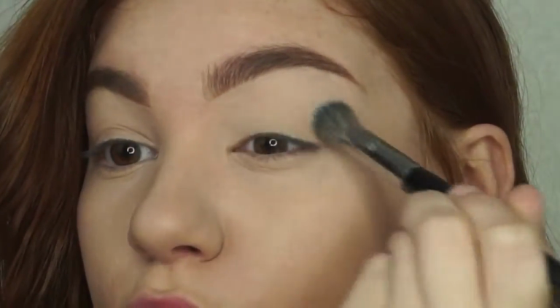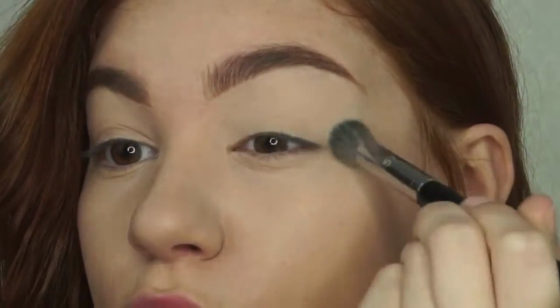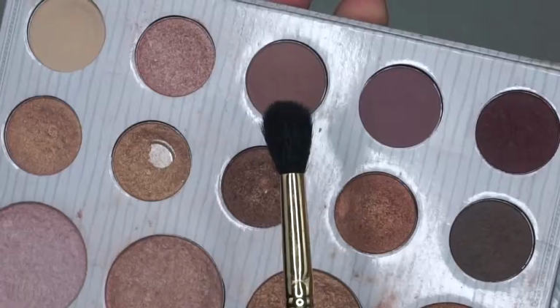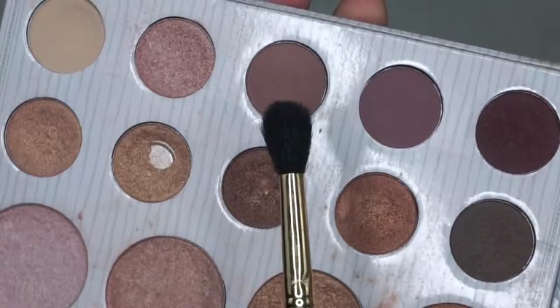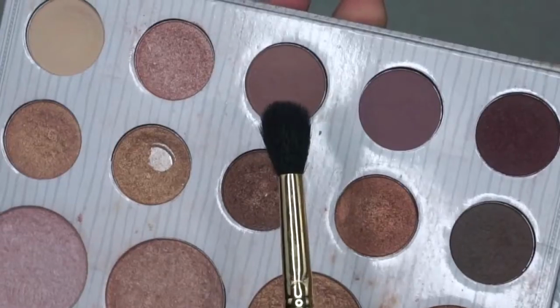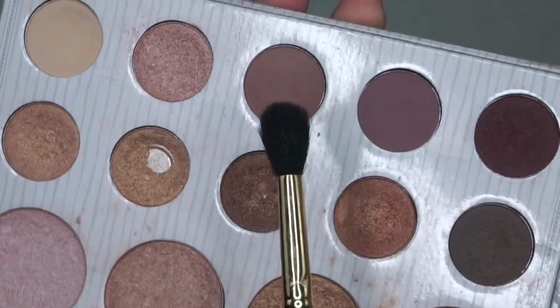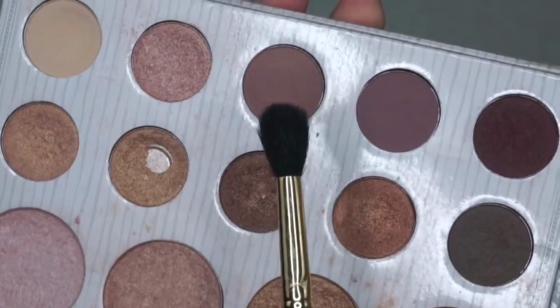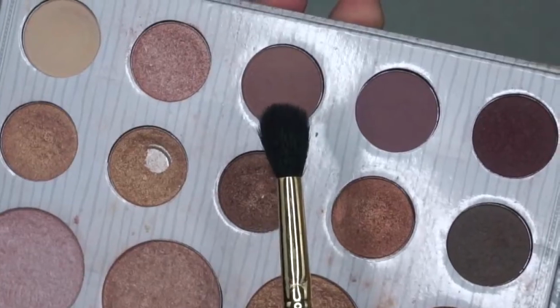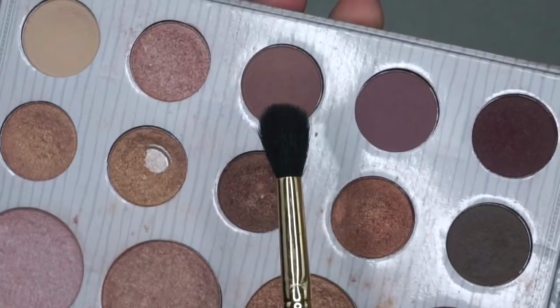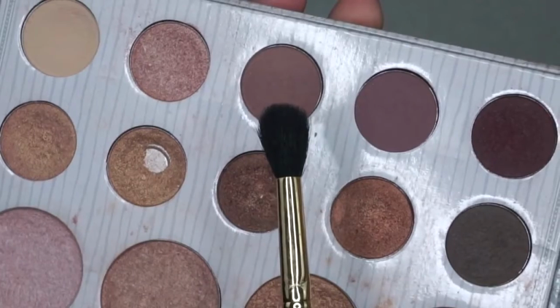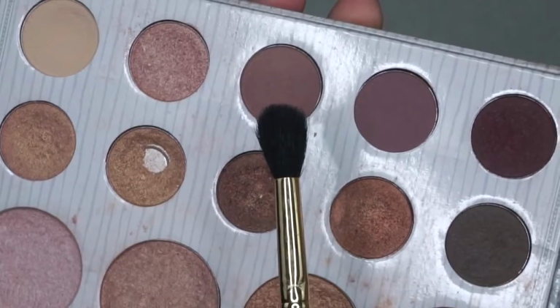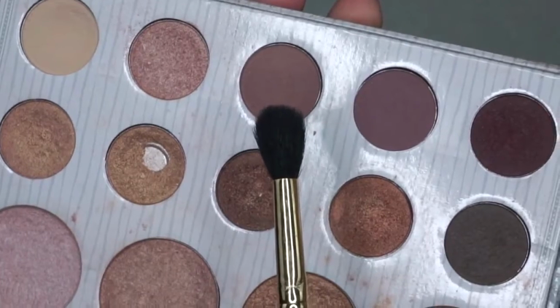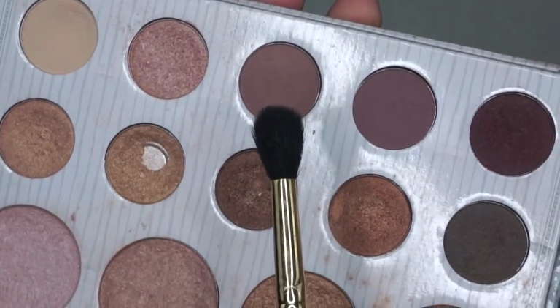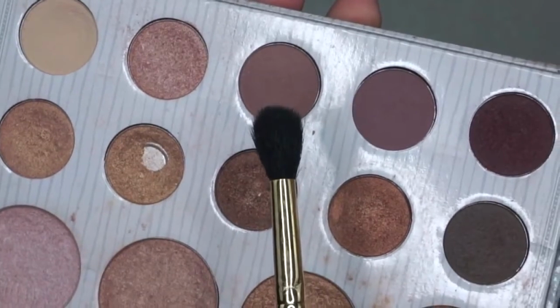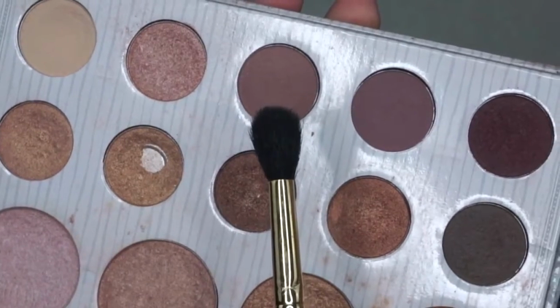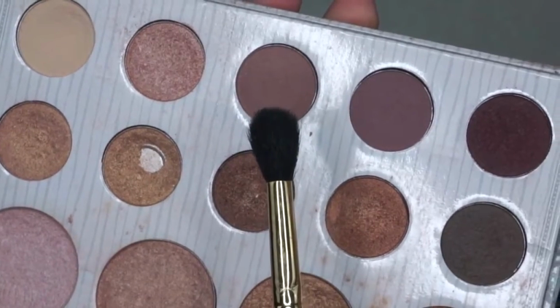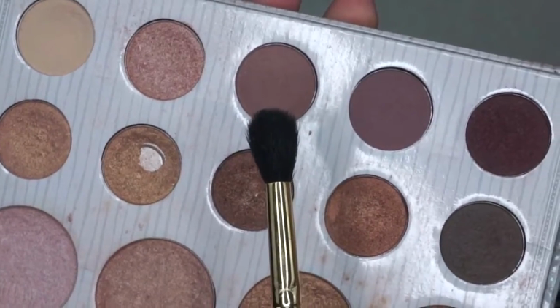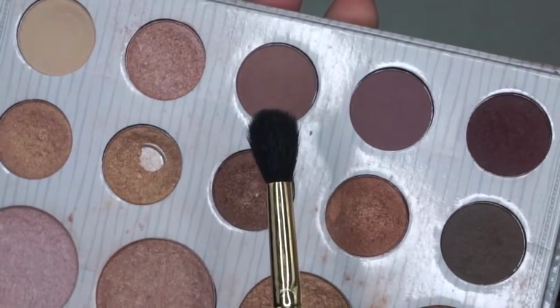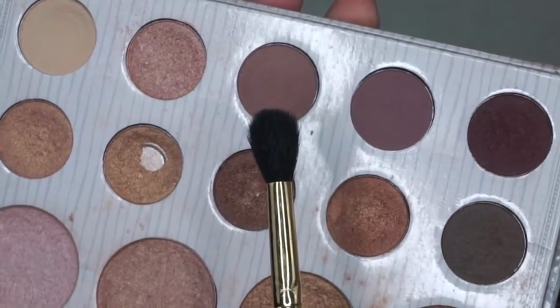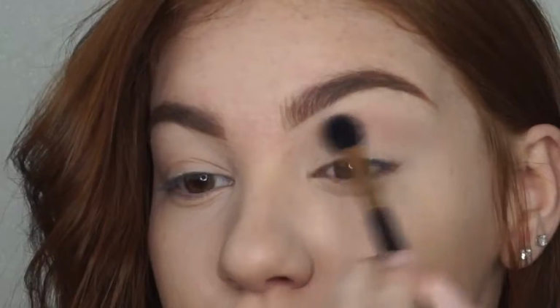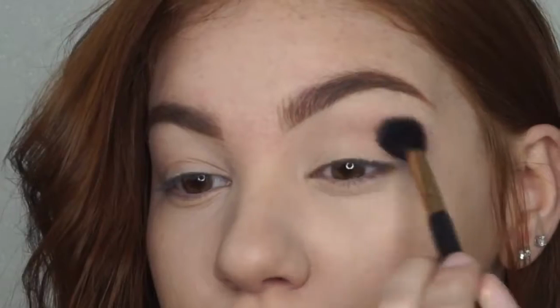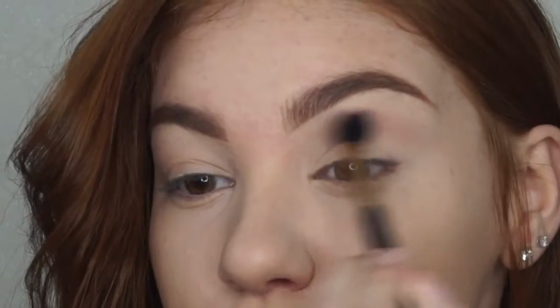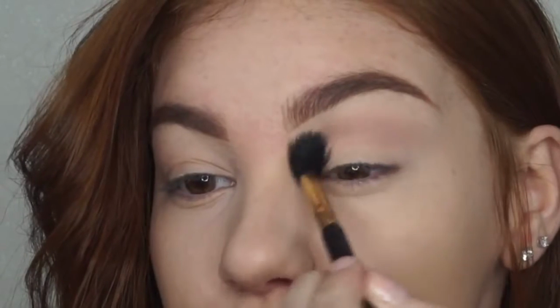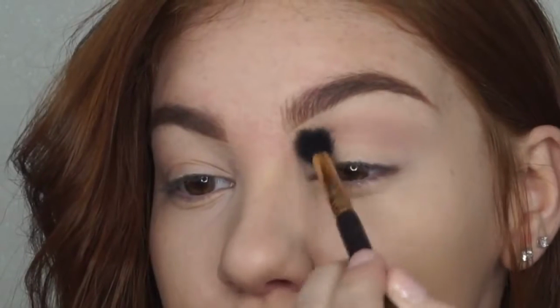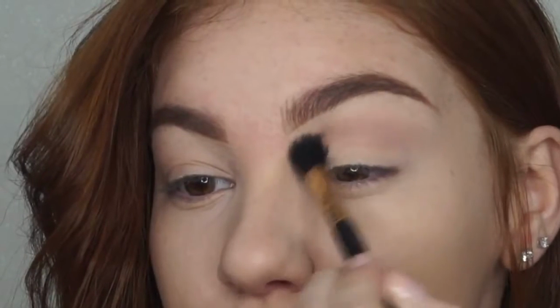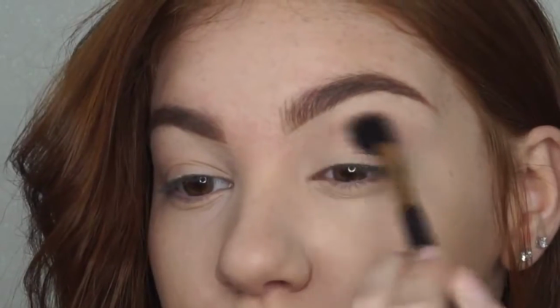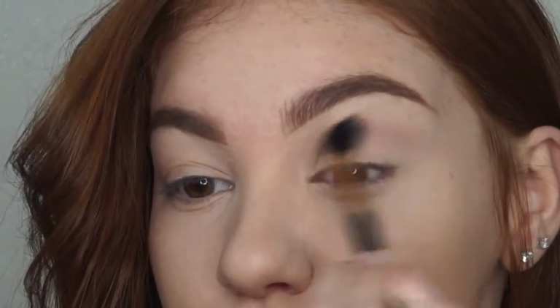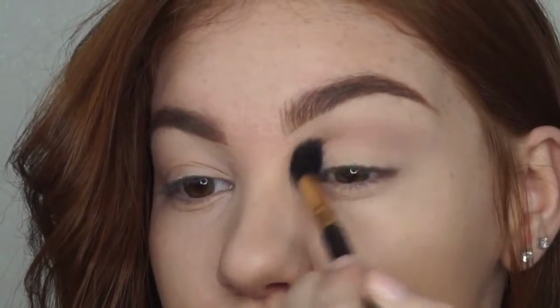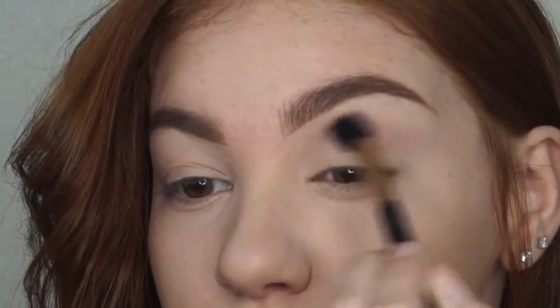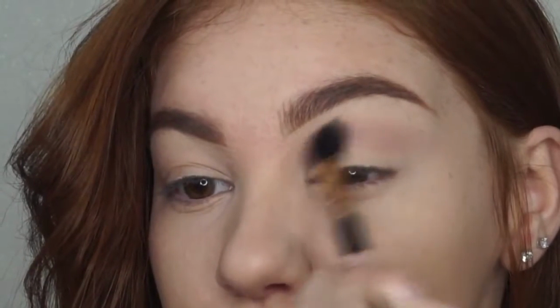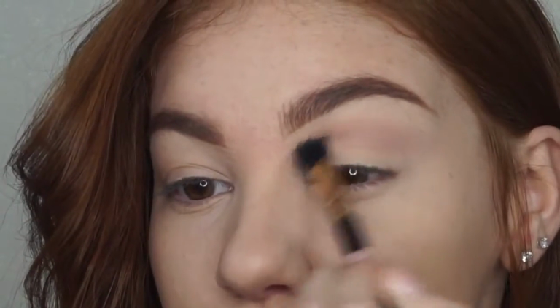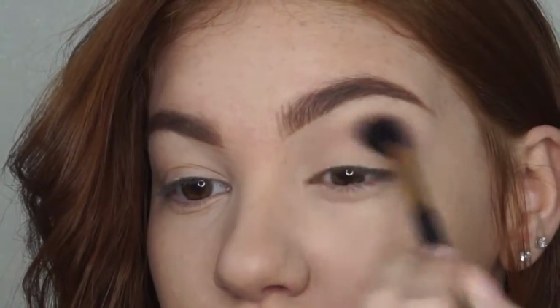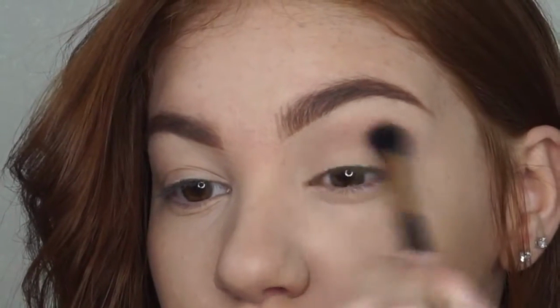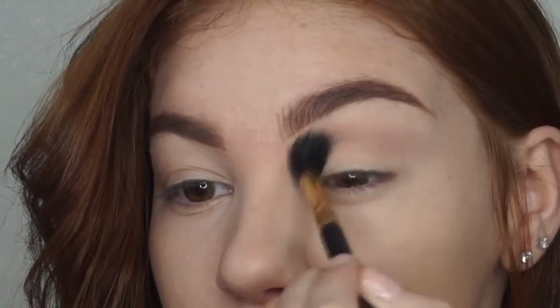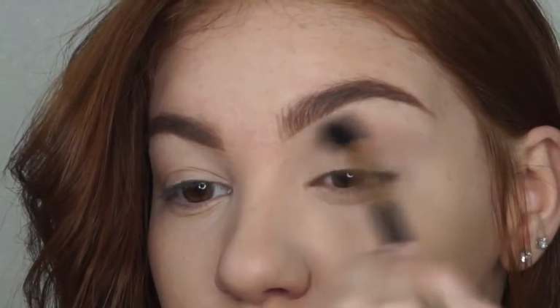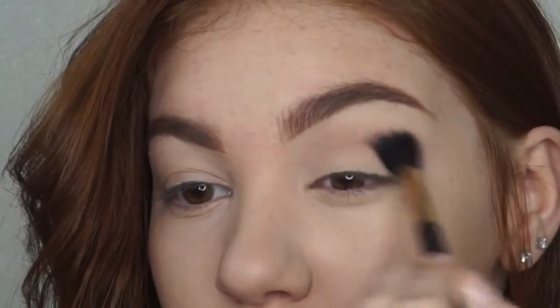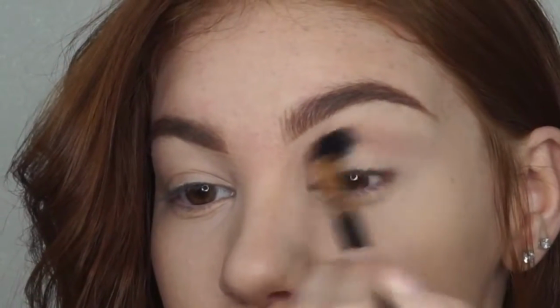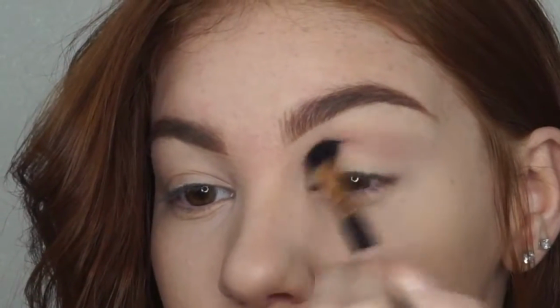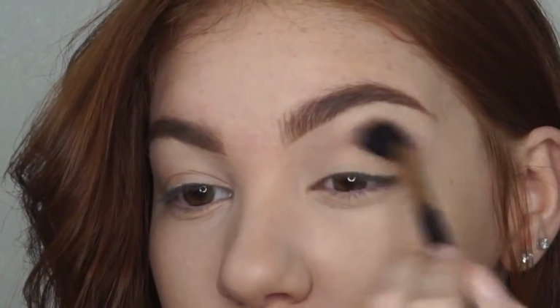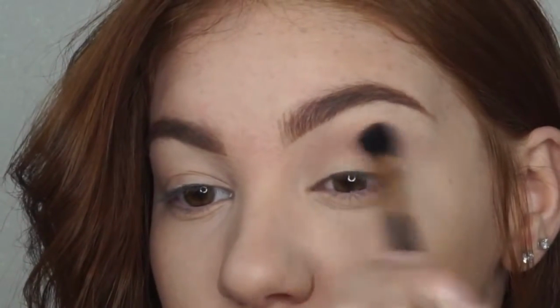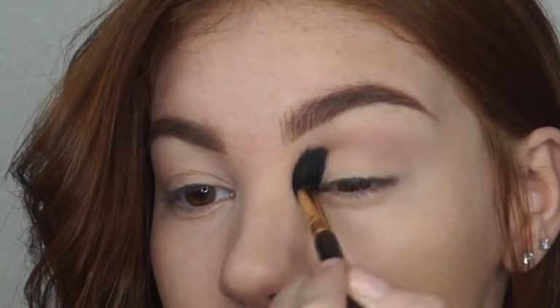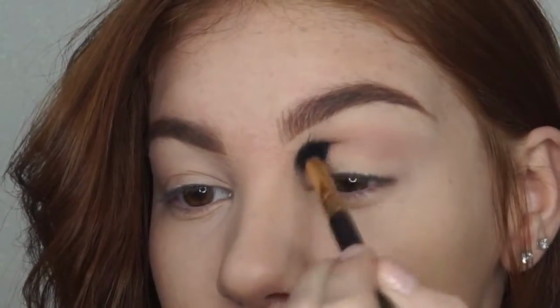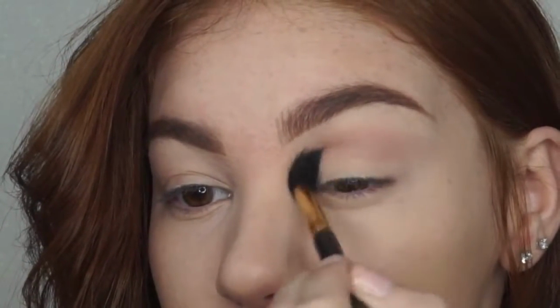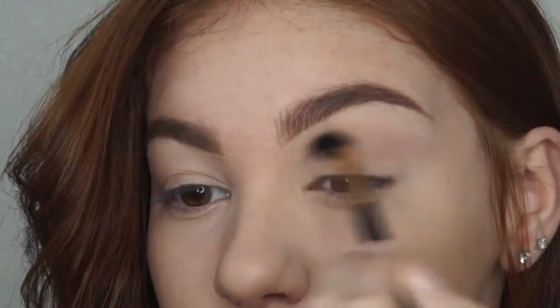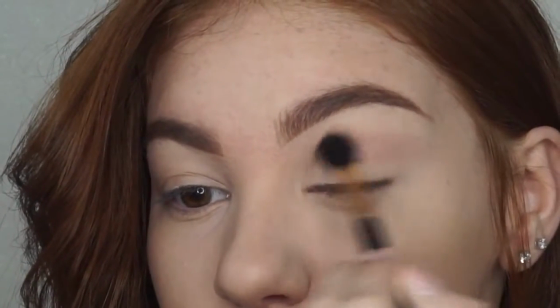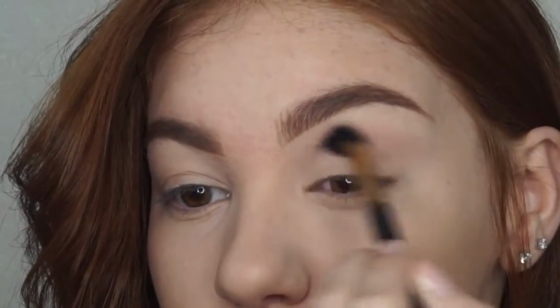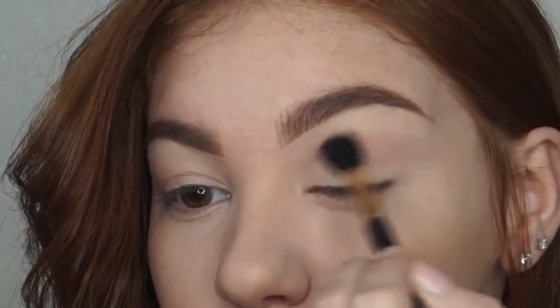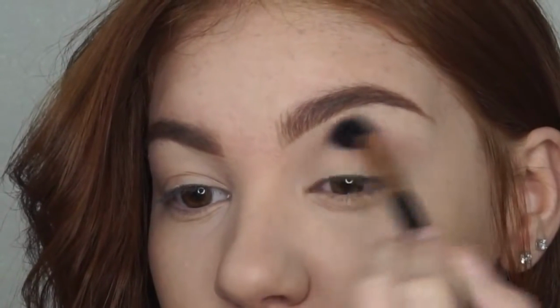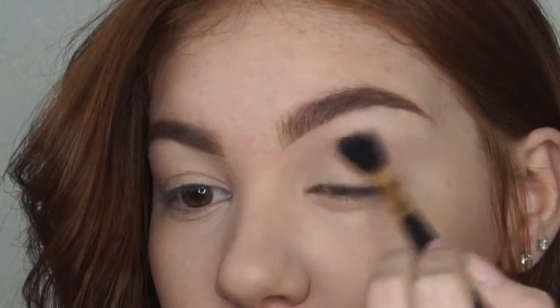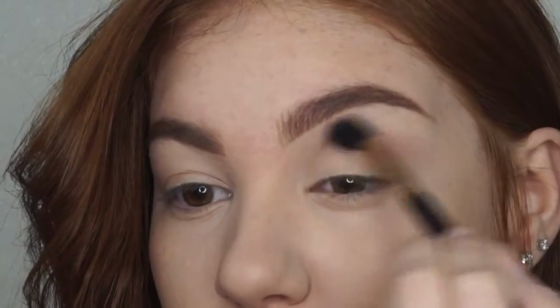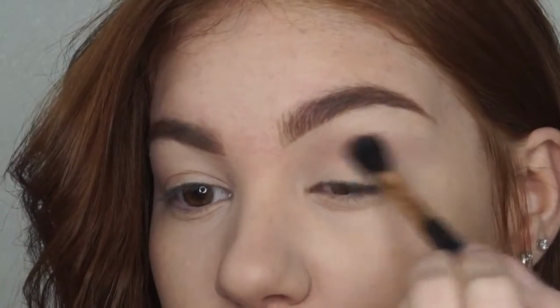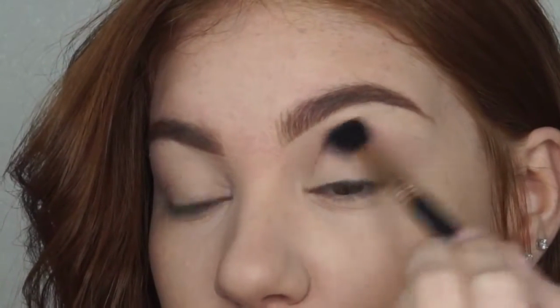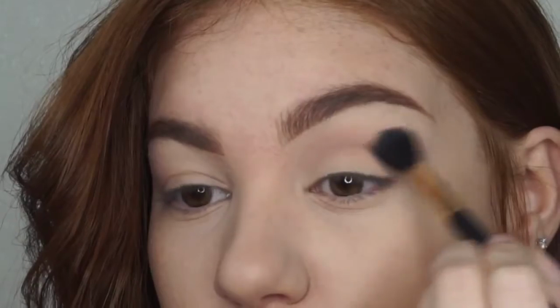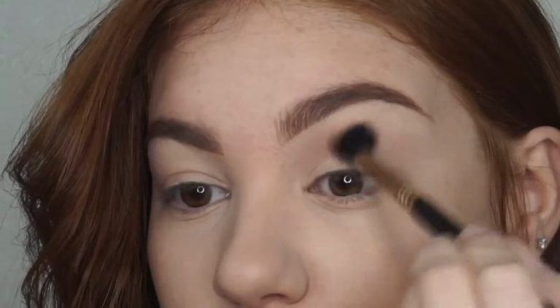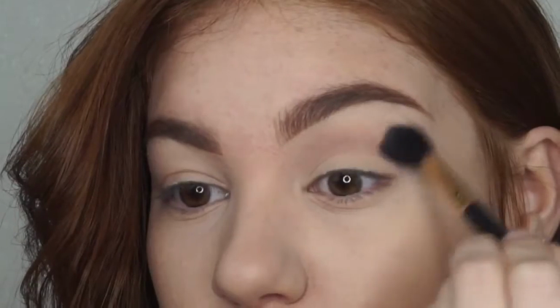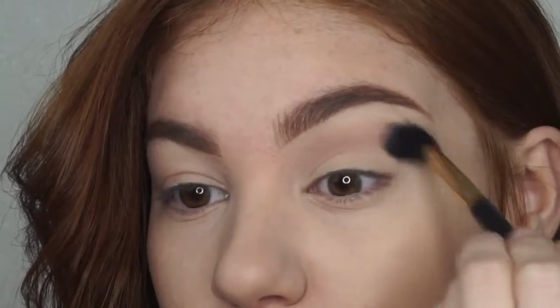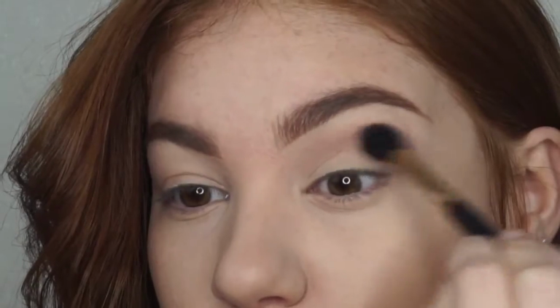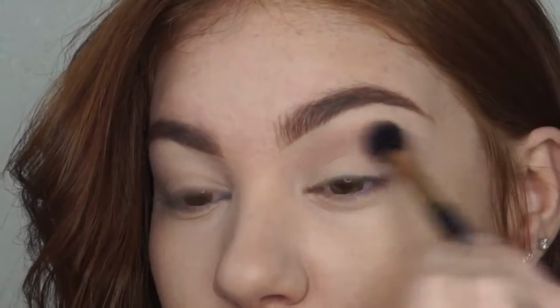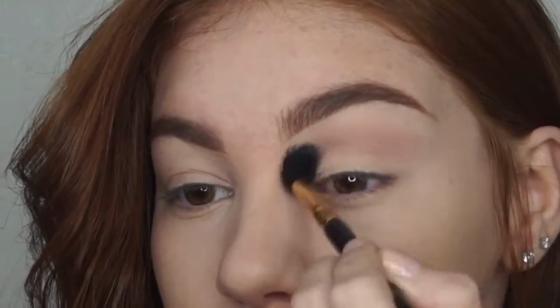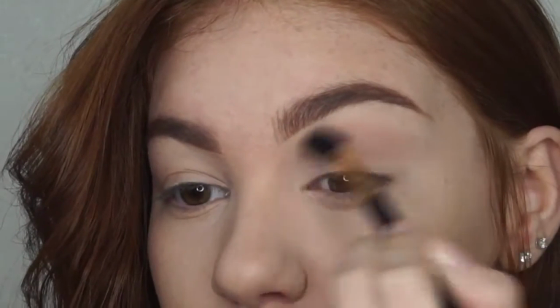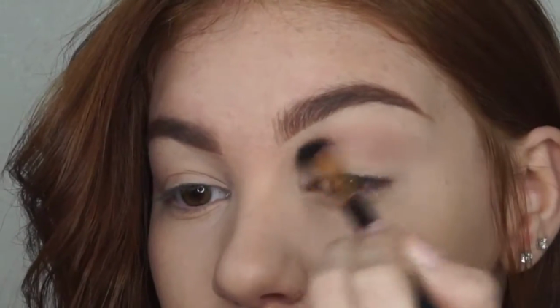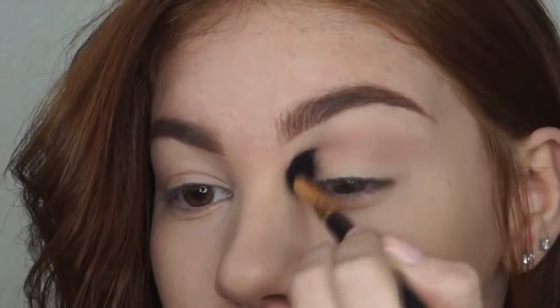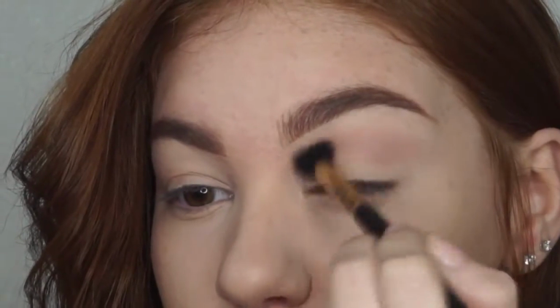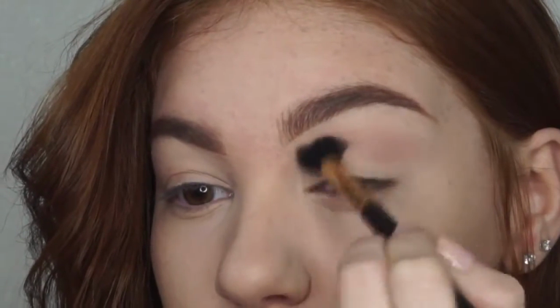On a large blending brush, I'm taking this matte muted purple and applying this right above the crease of my eye to give the illusion of a larger lid space.